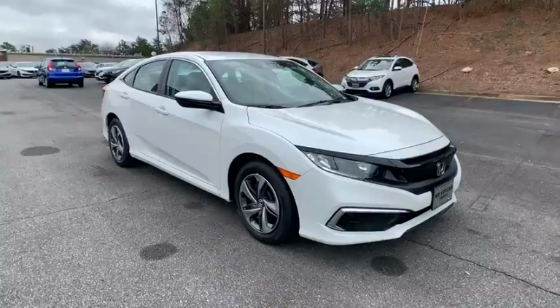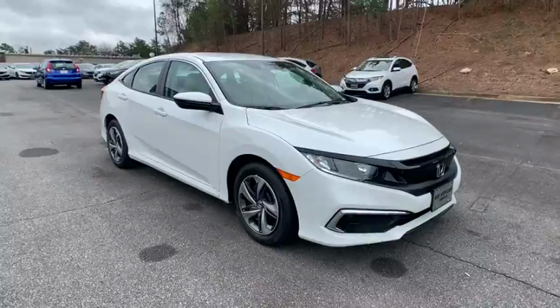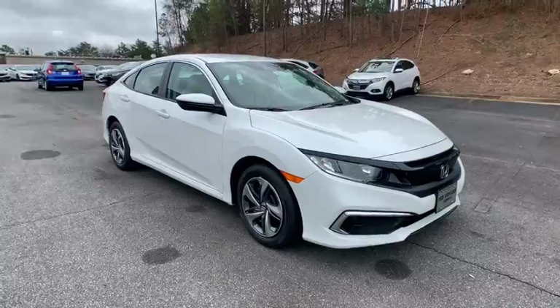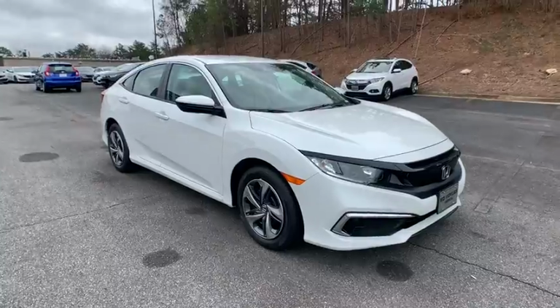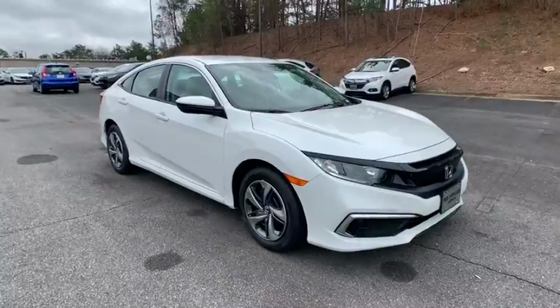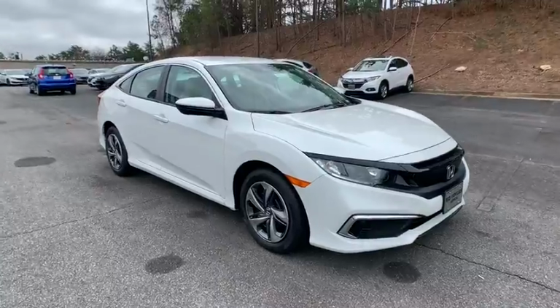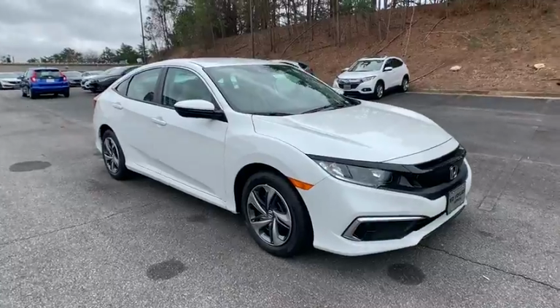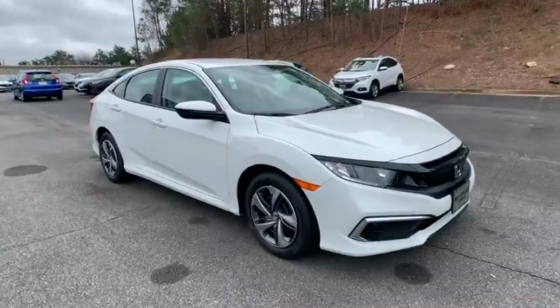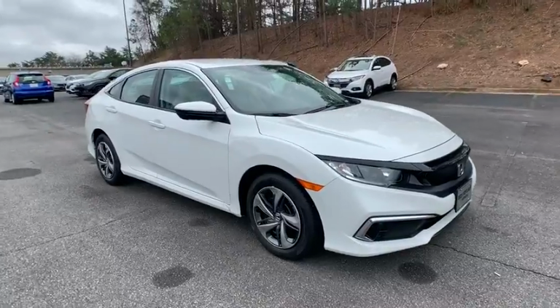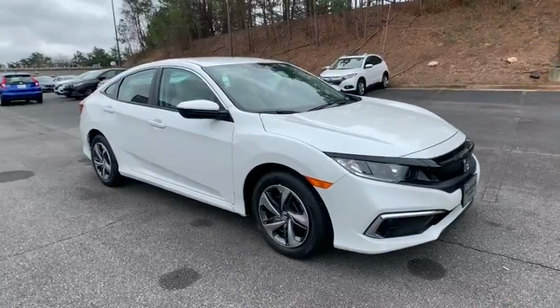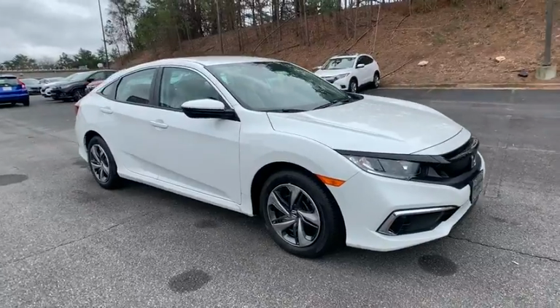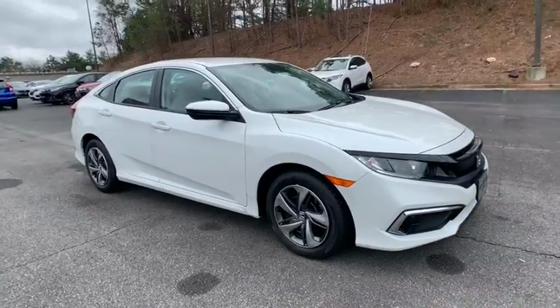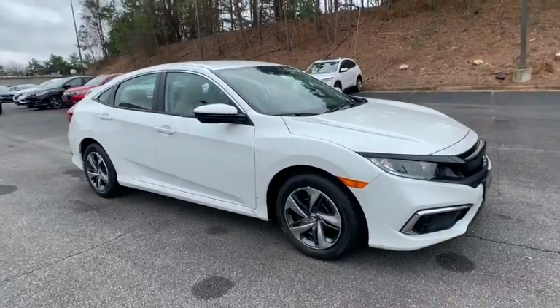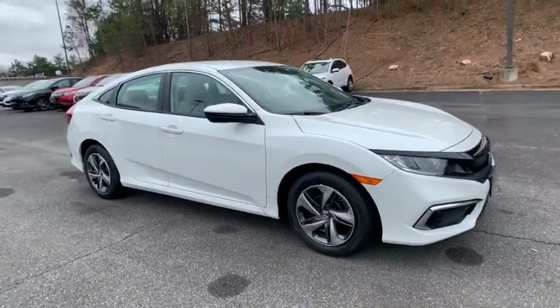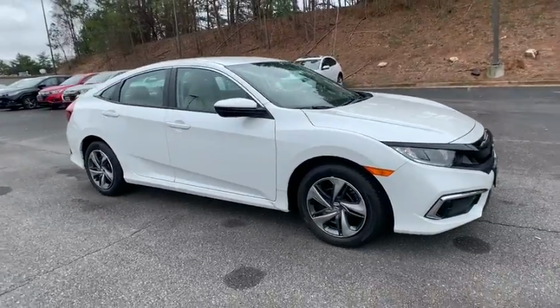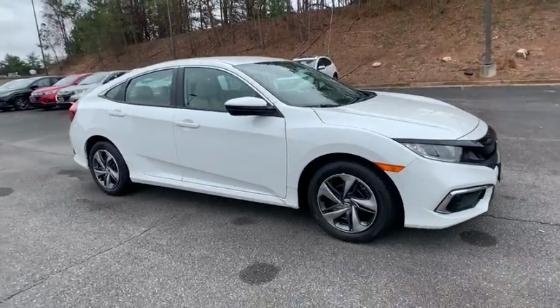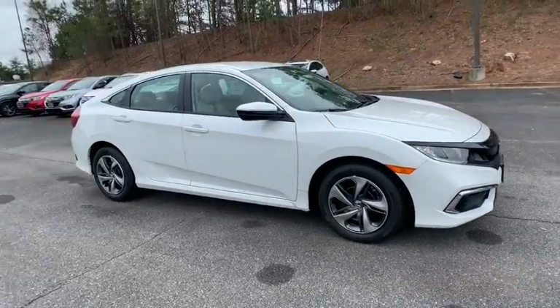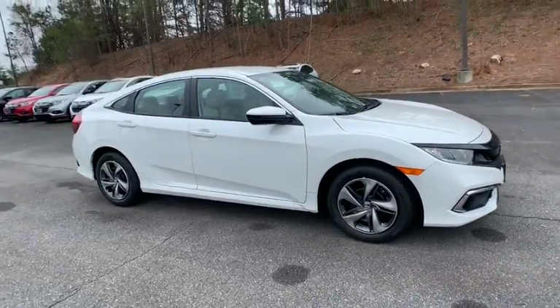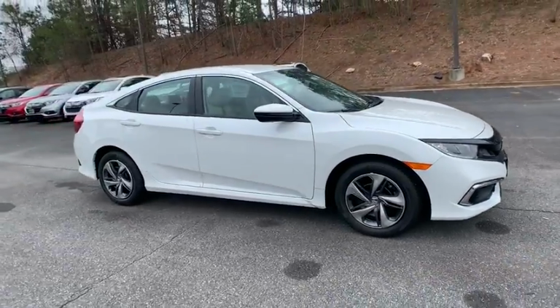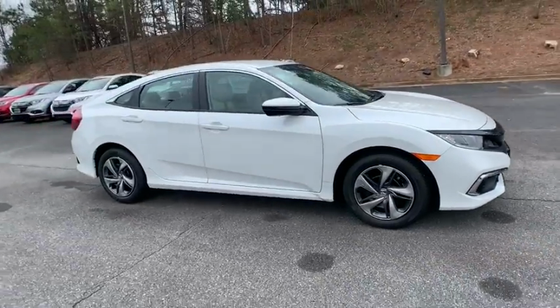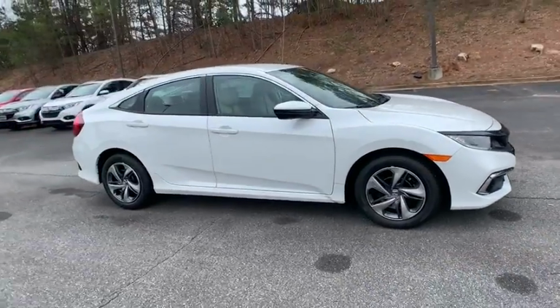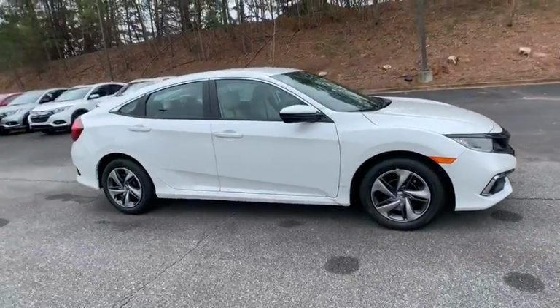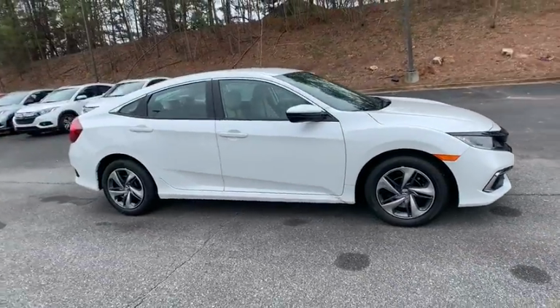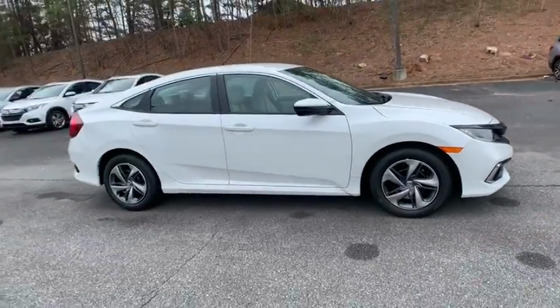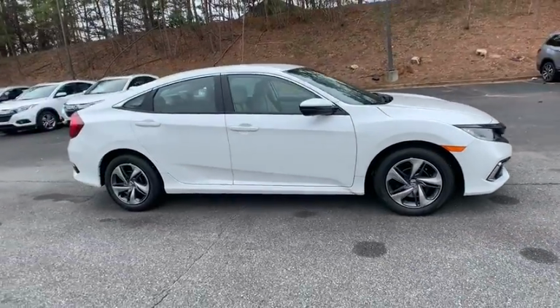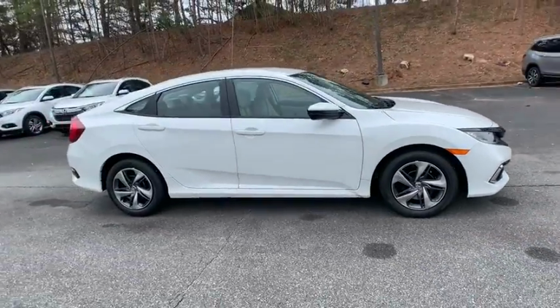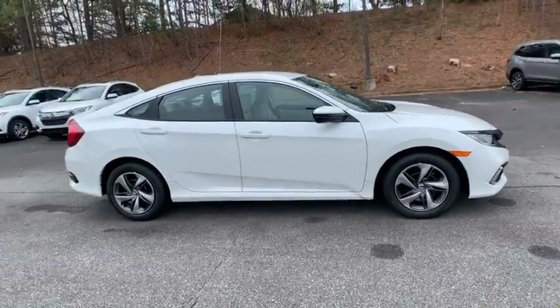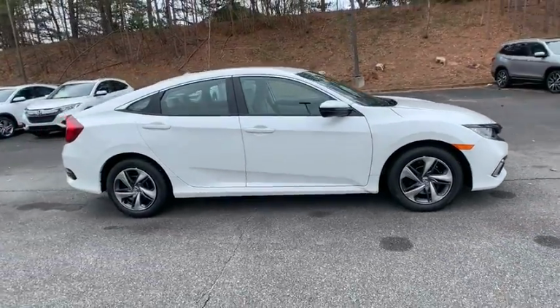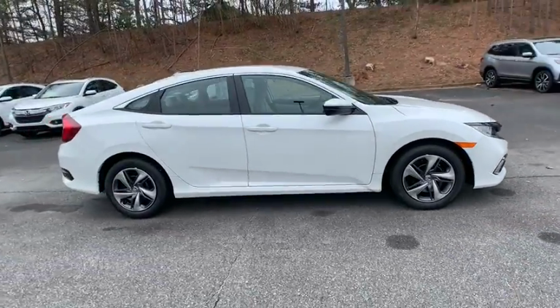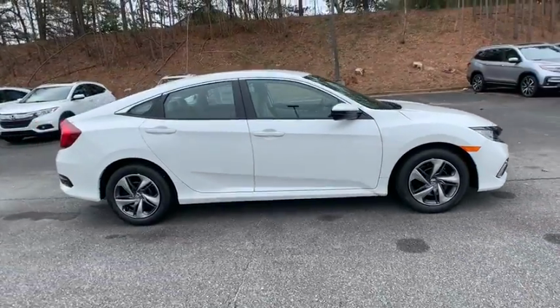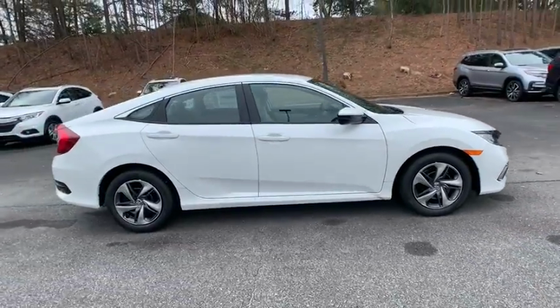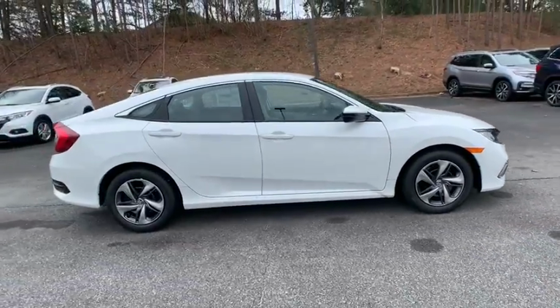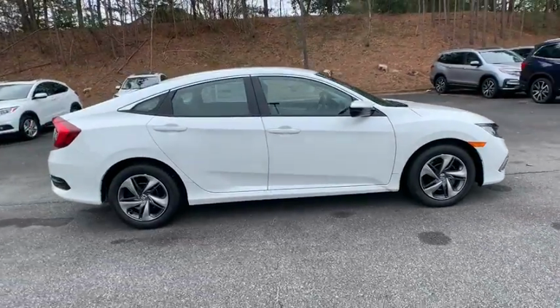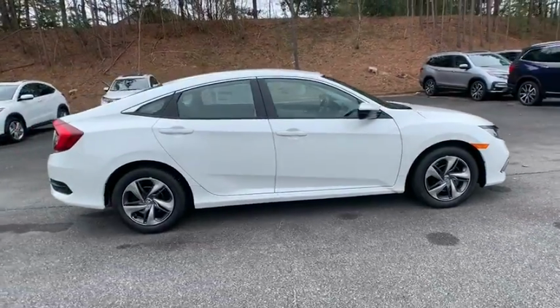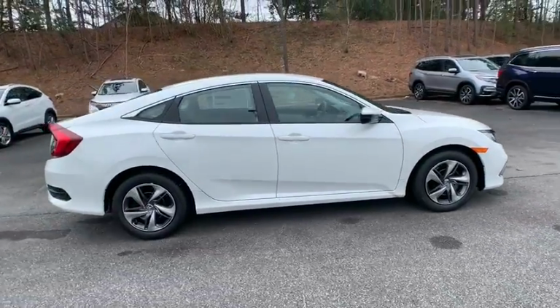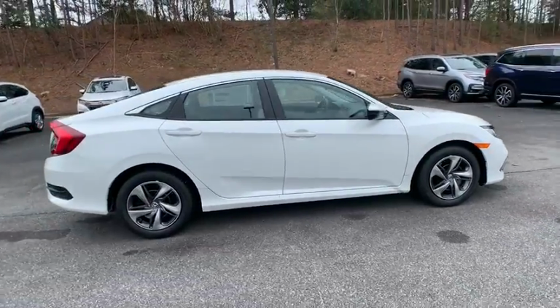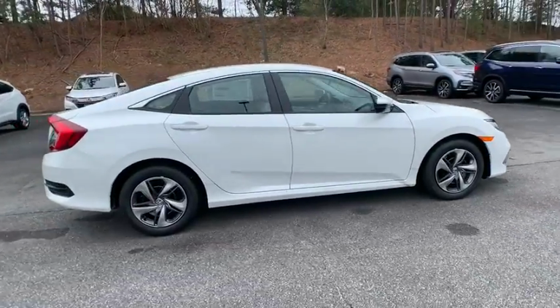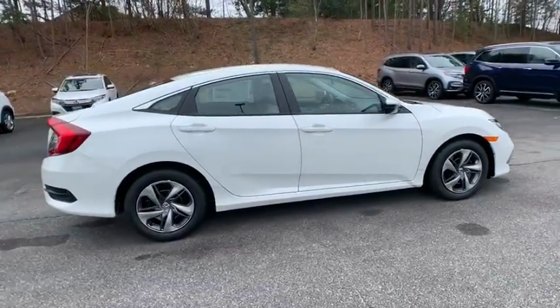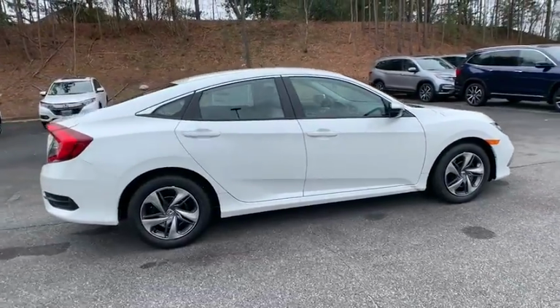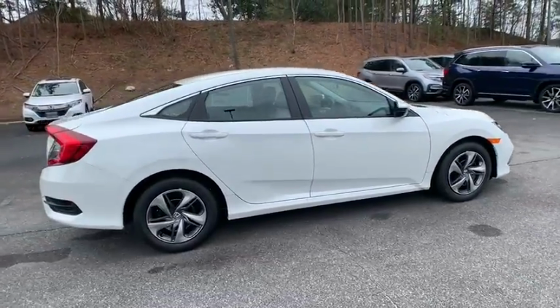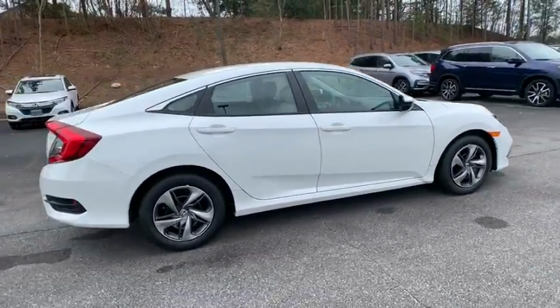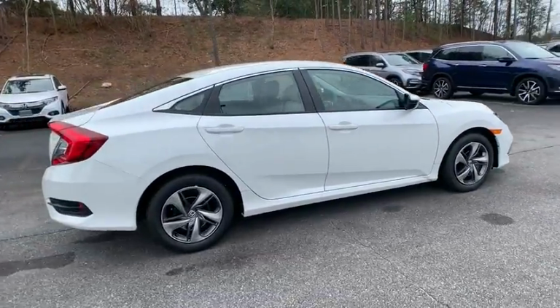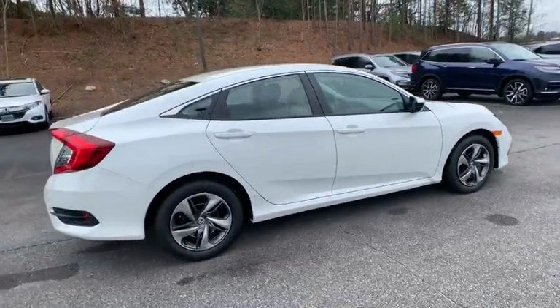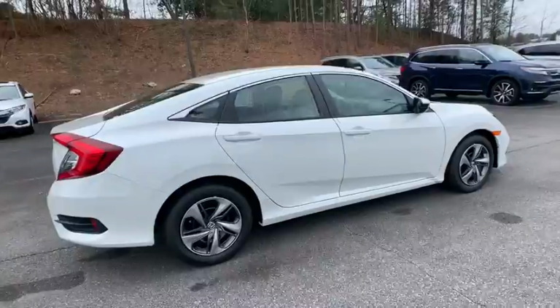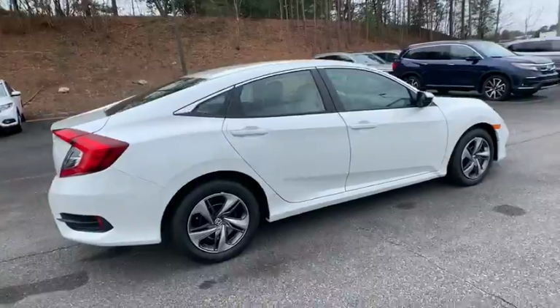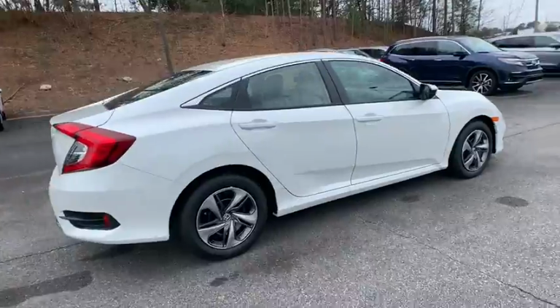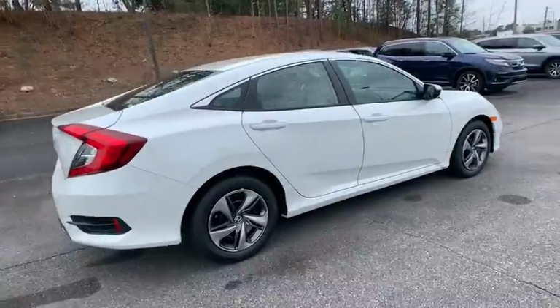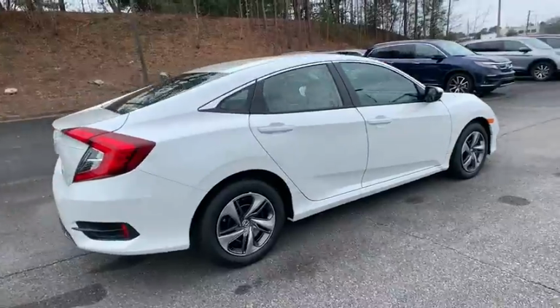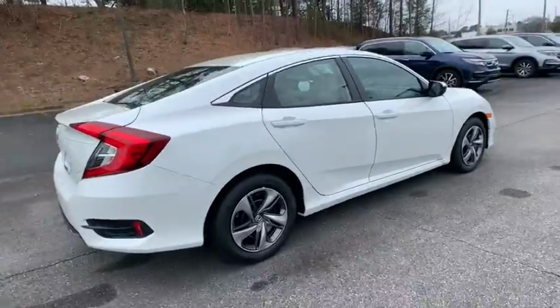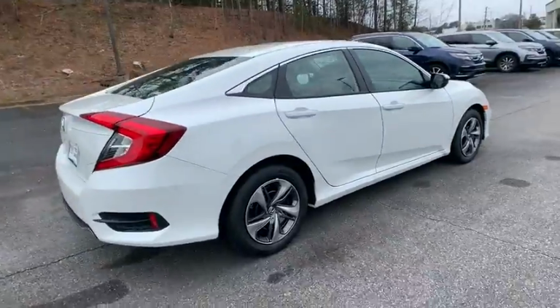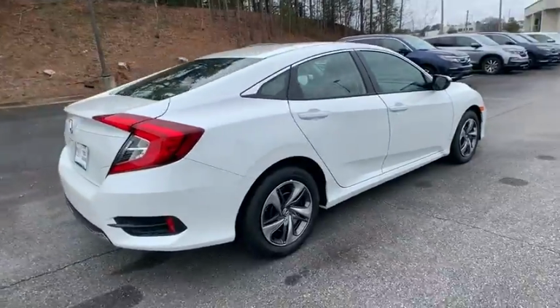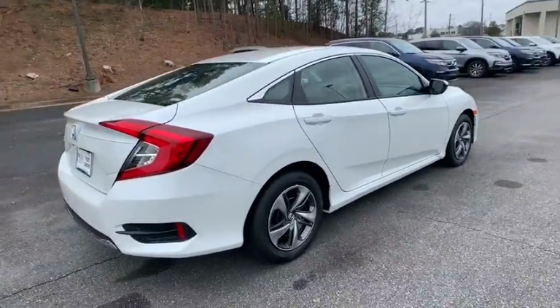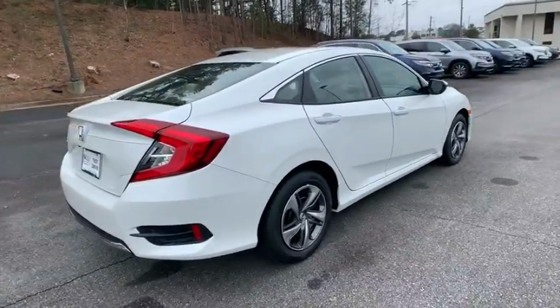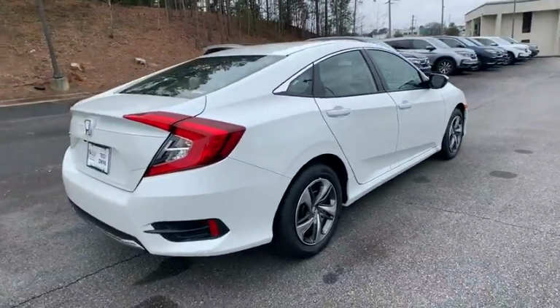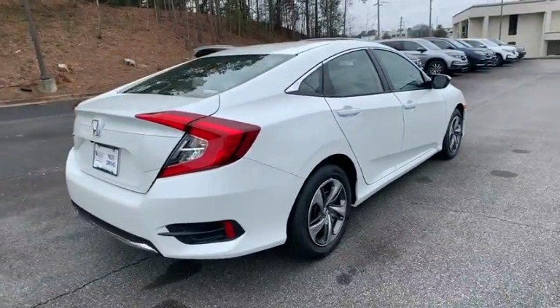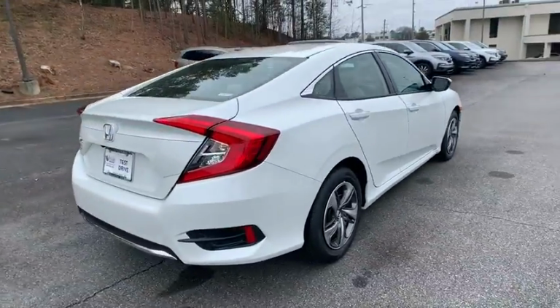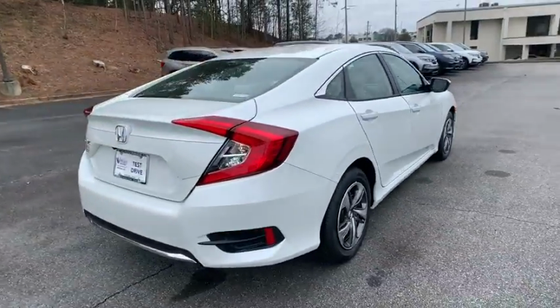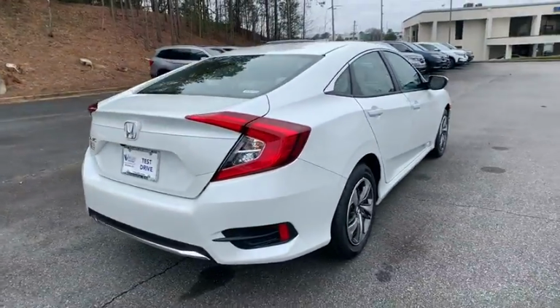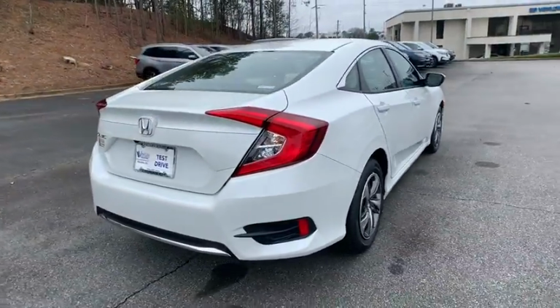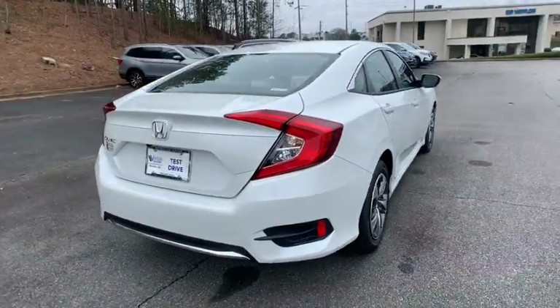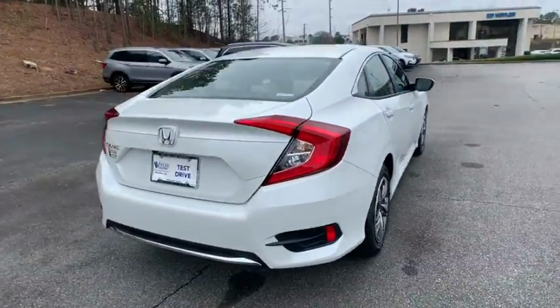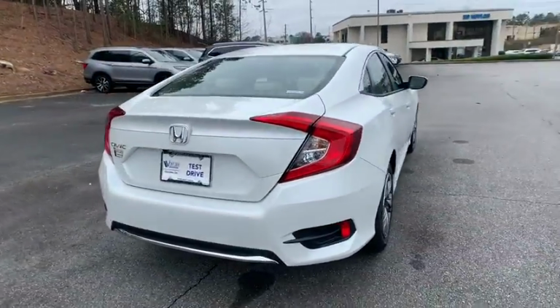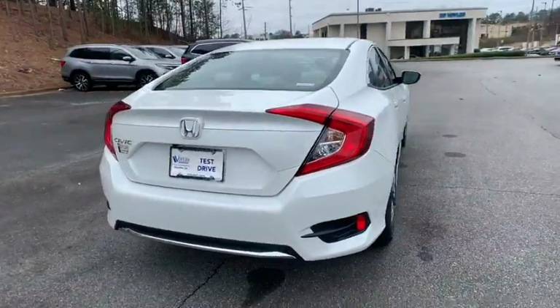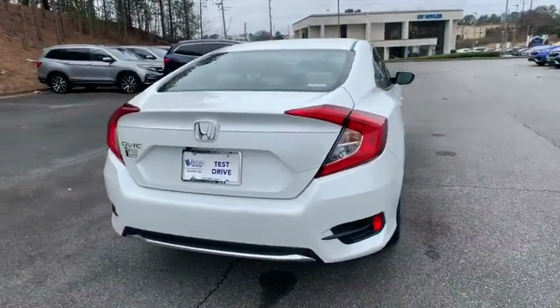Come test drive the 2020 Honda Civic. Honda Civic: practical, awesome gas mileage, and incredibly reliable.